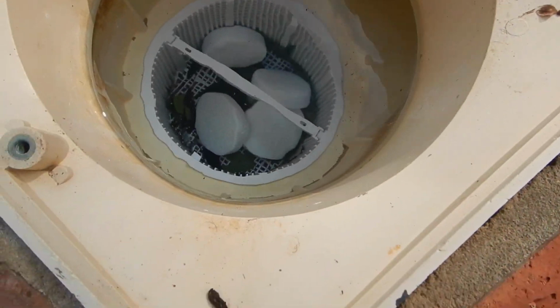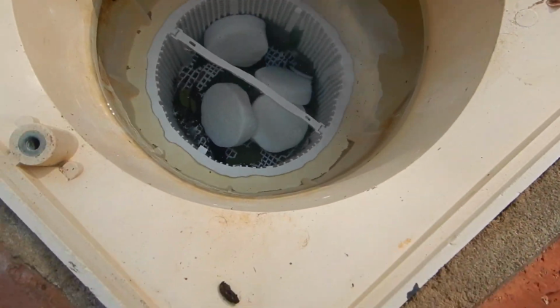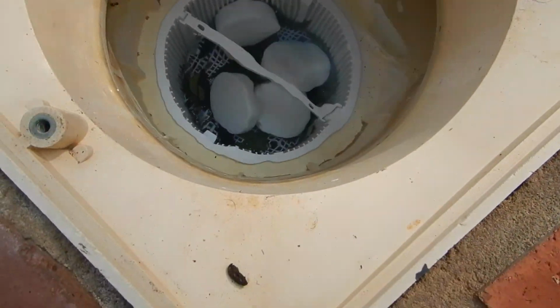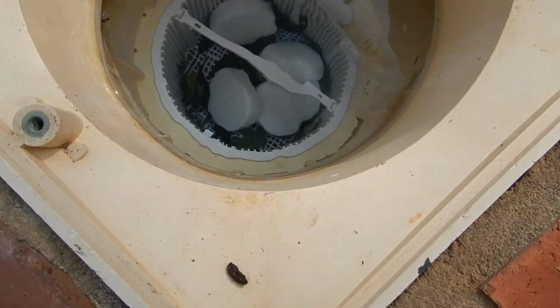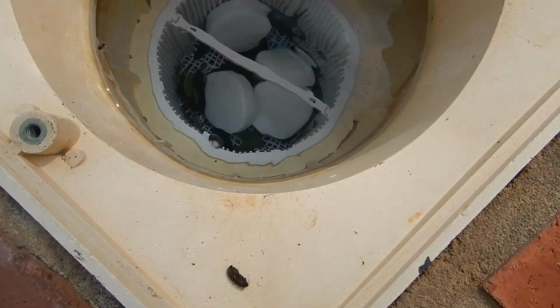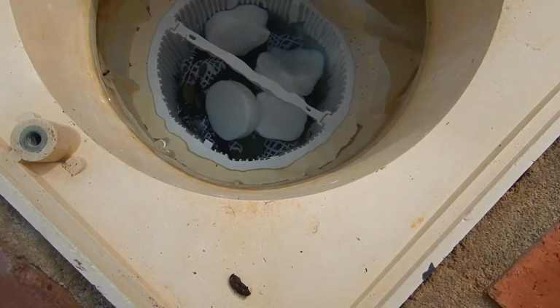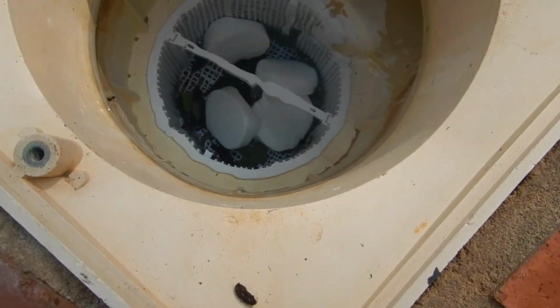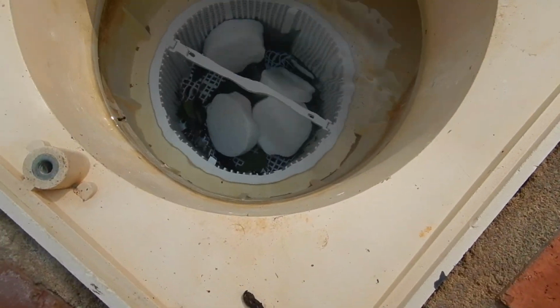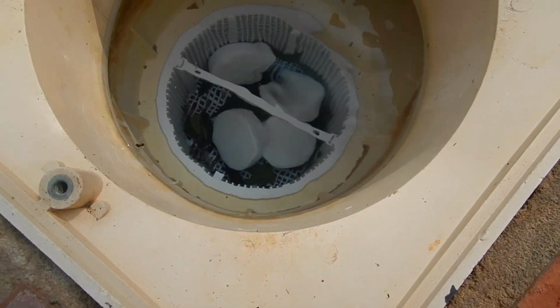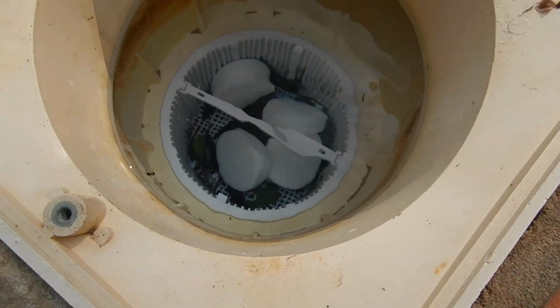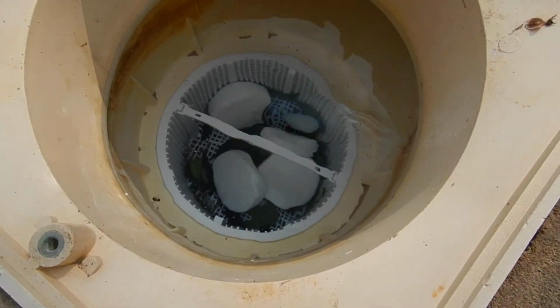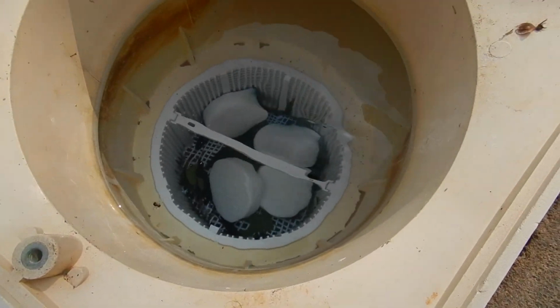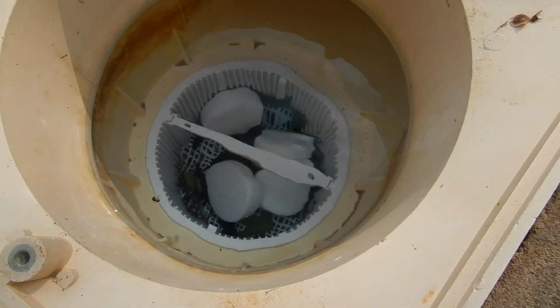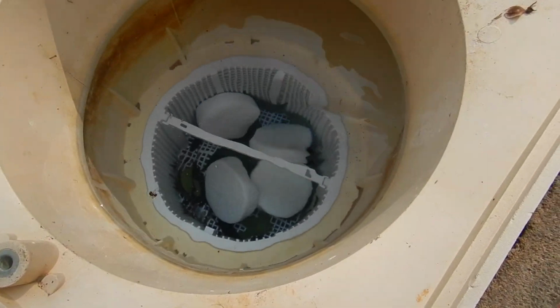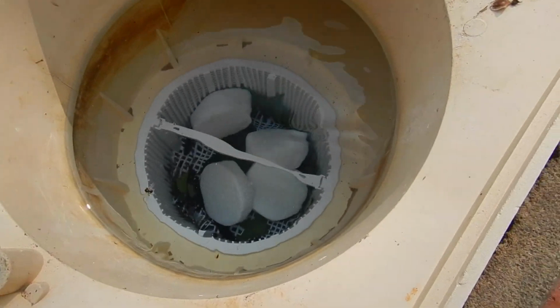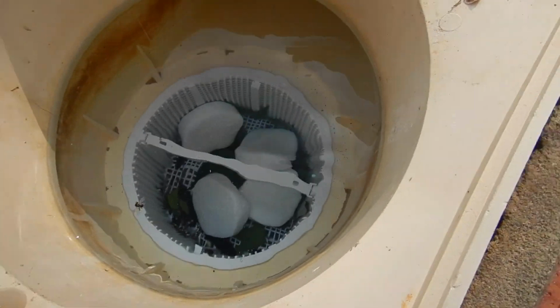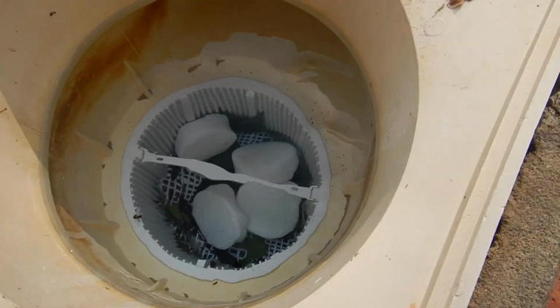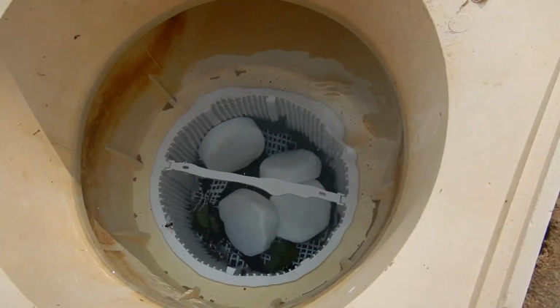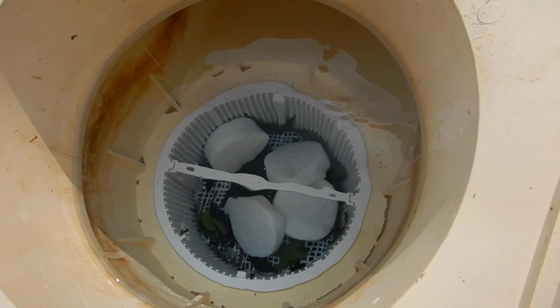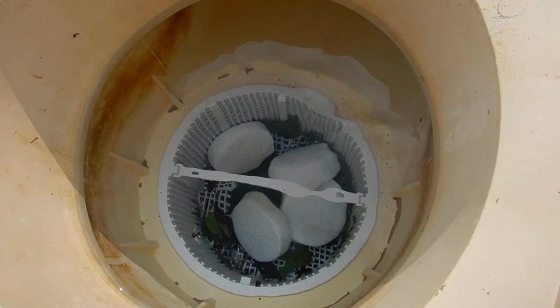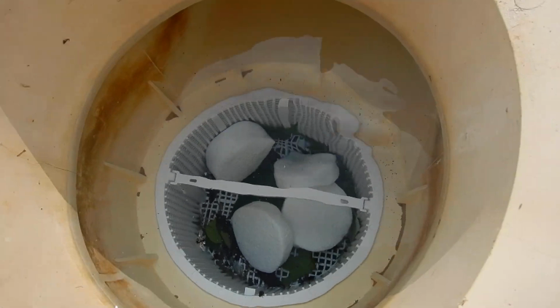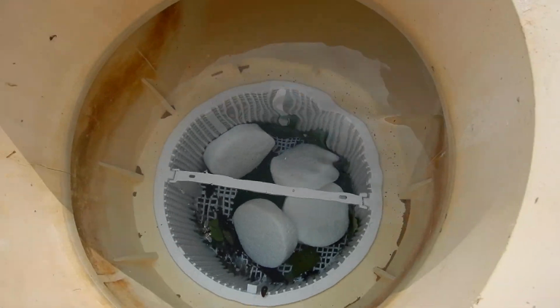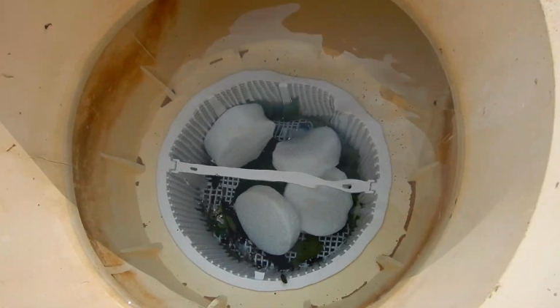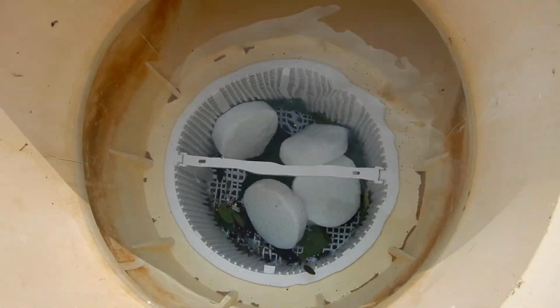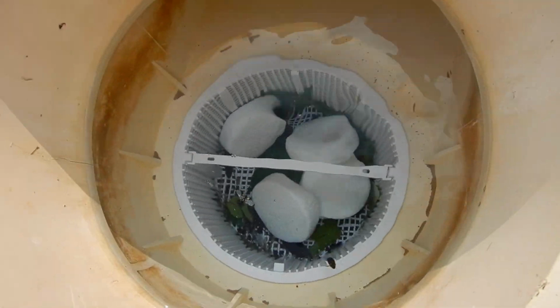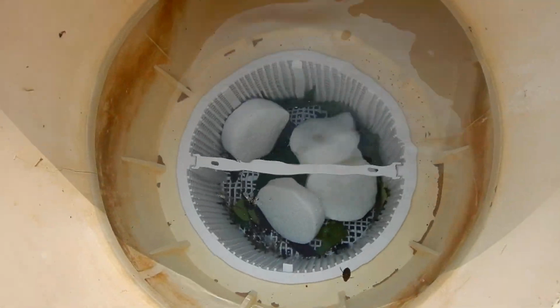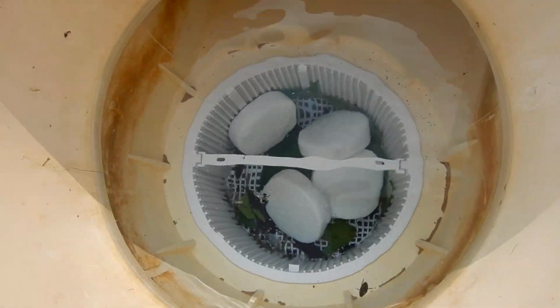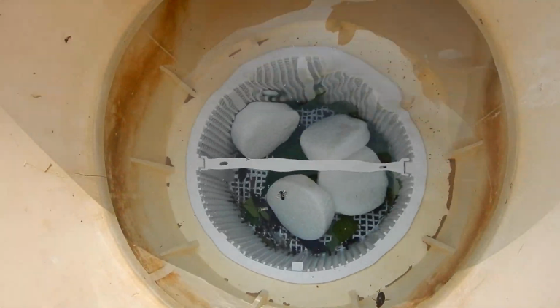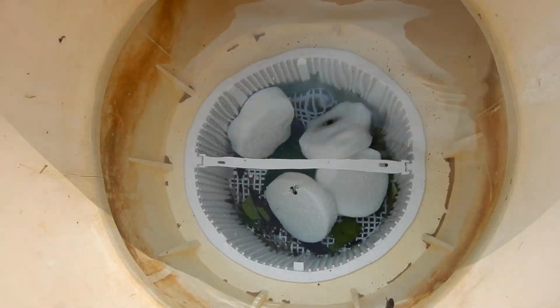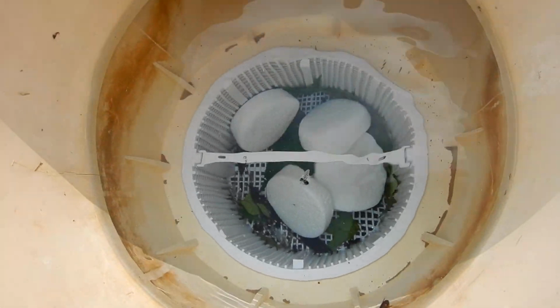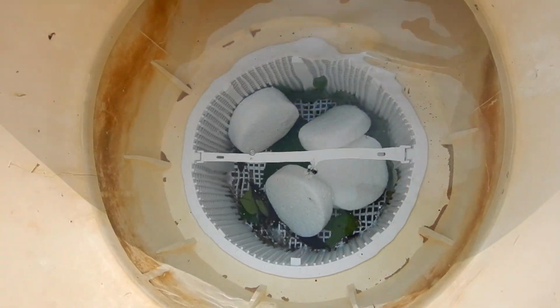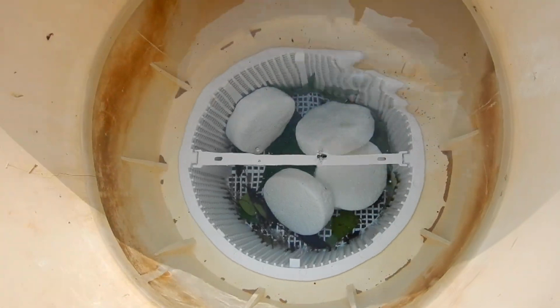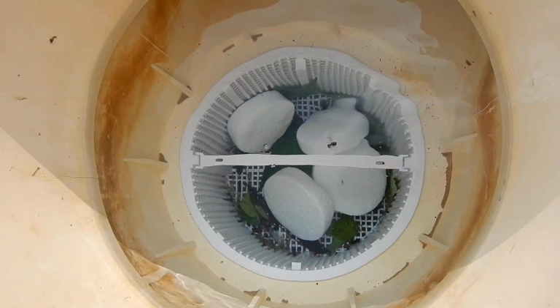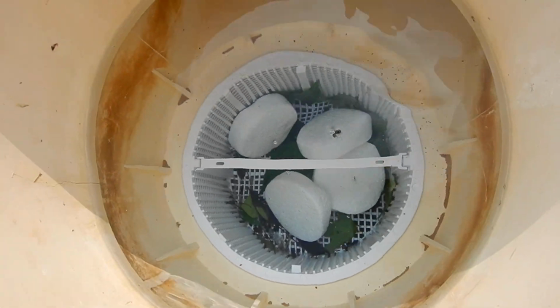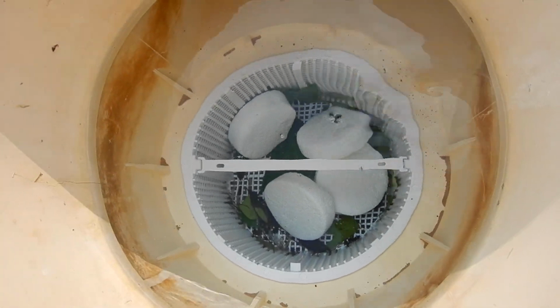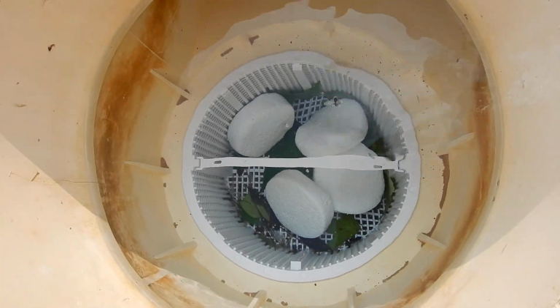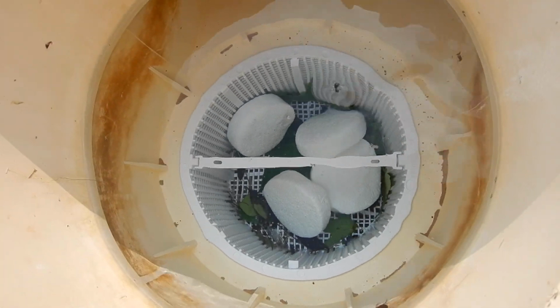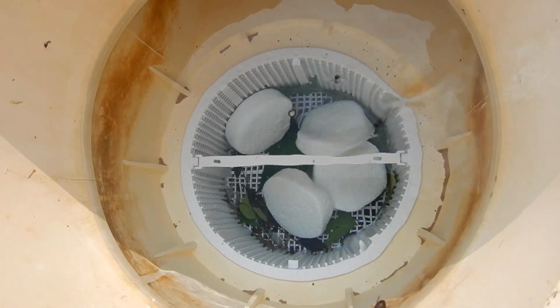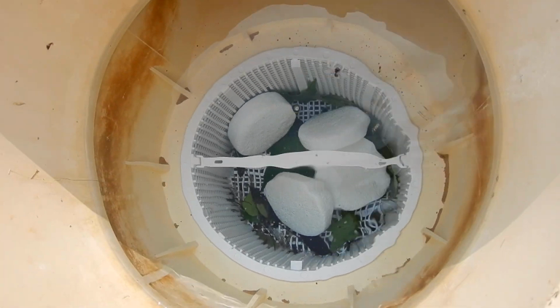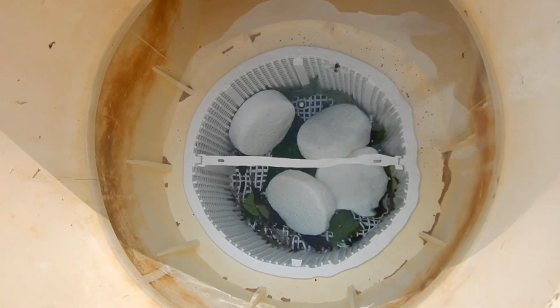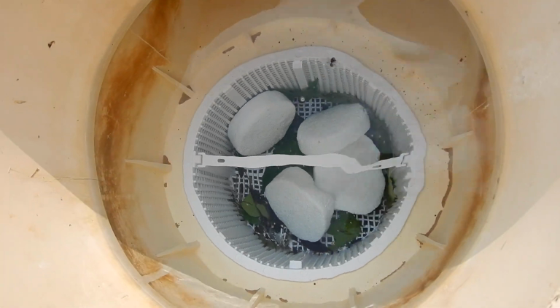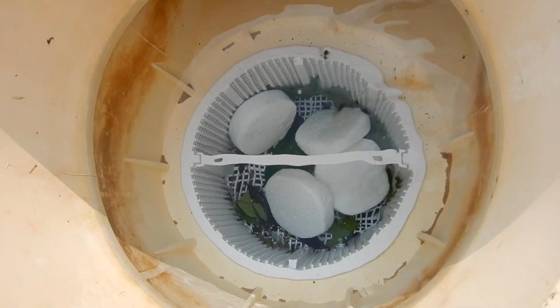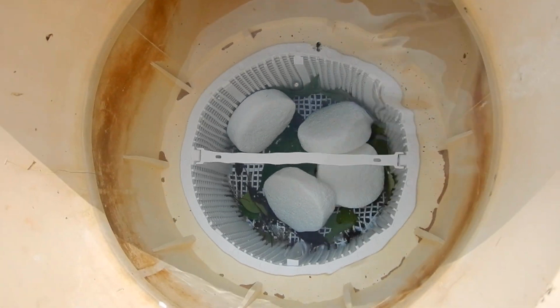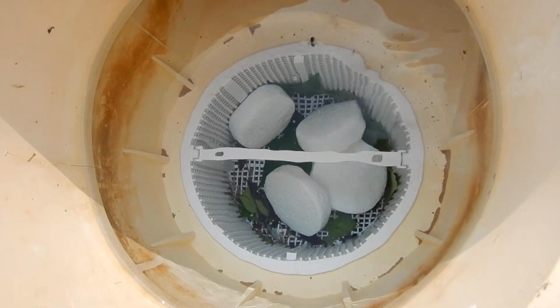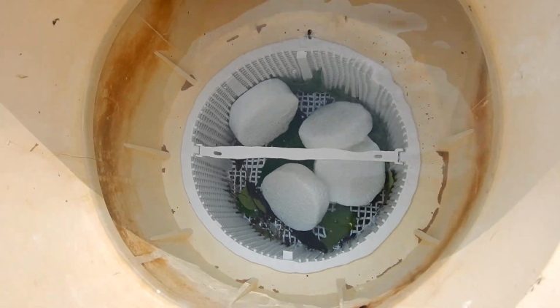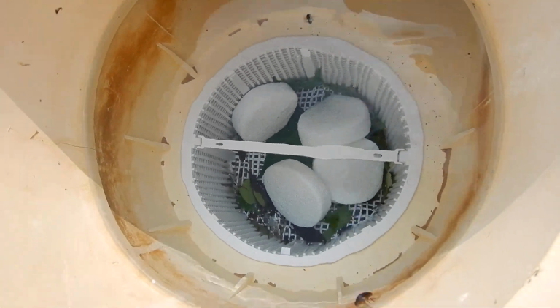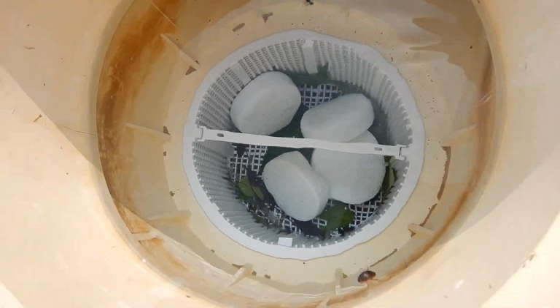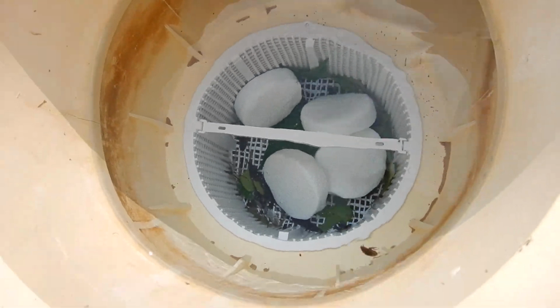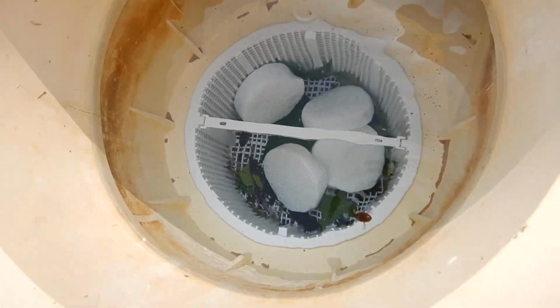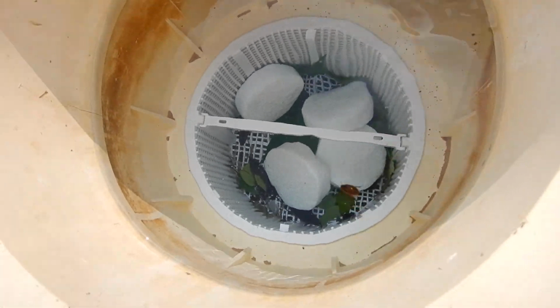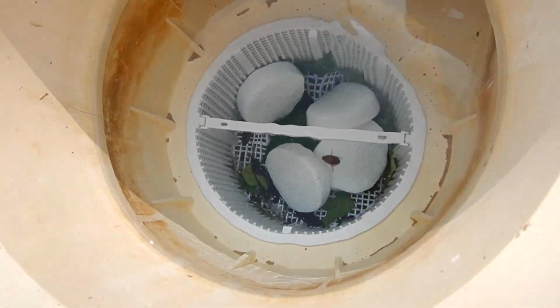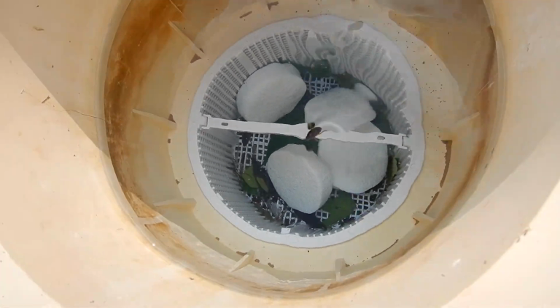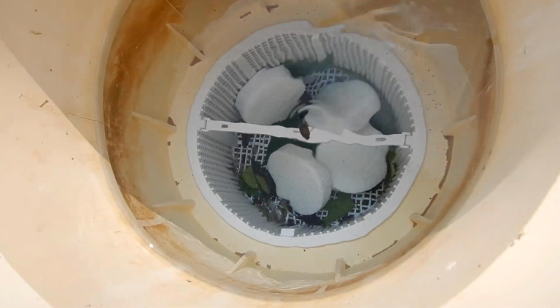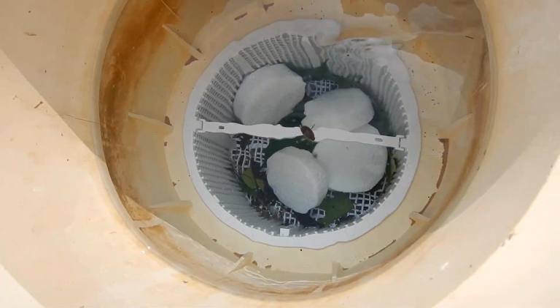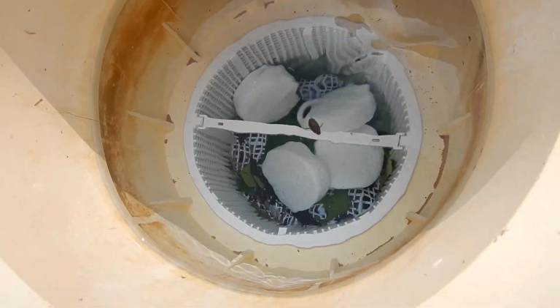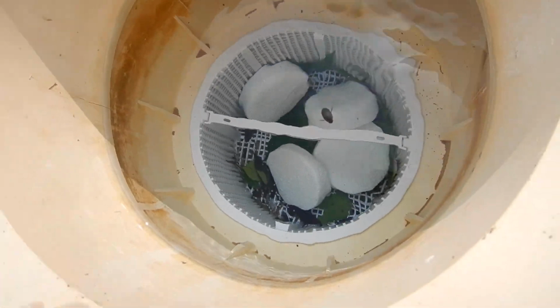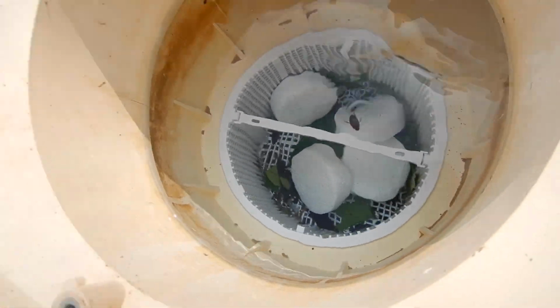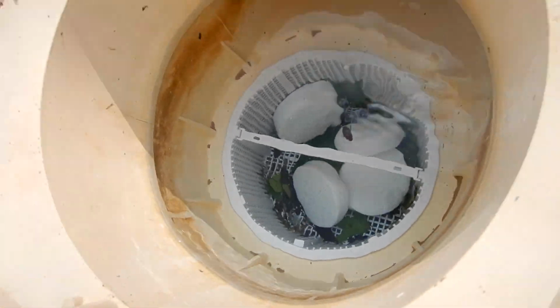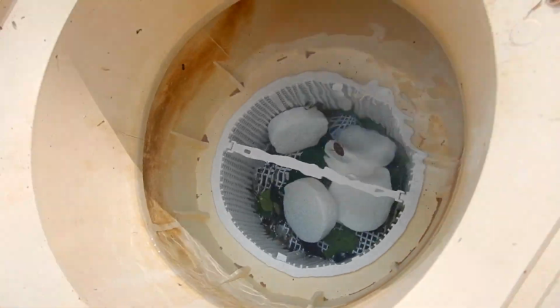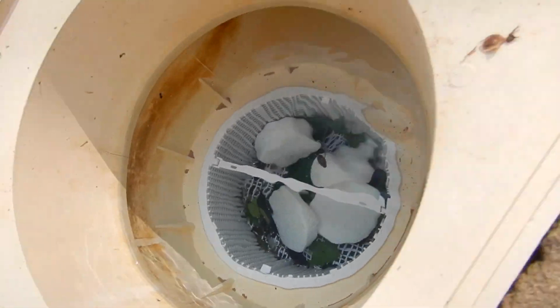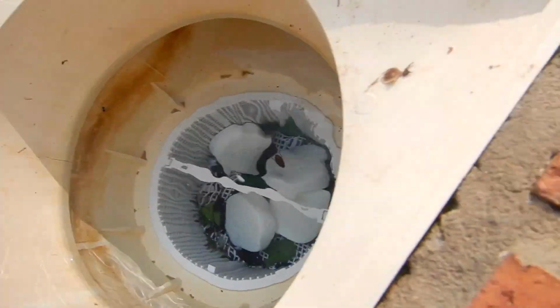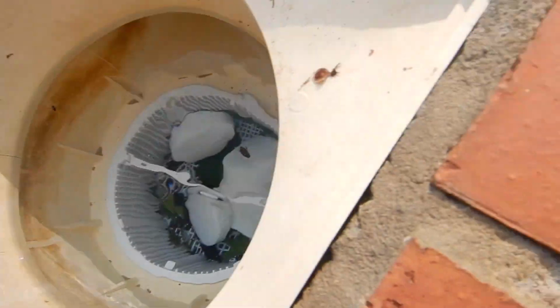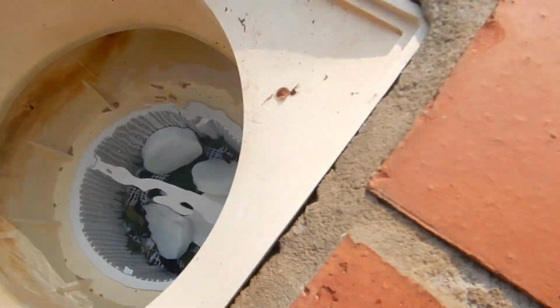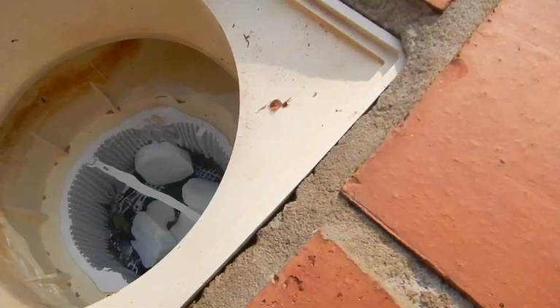There's our purifying system. We've got some chlorine cakes in there.